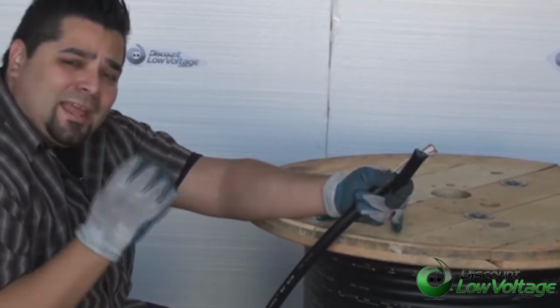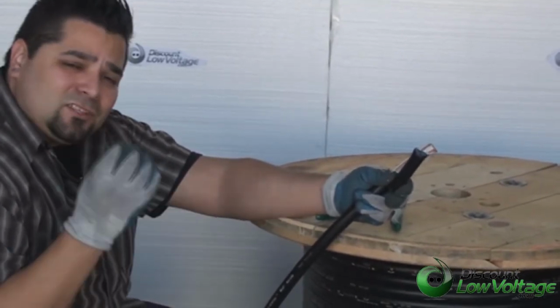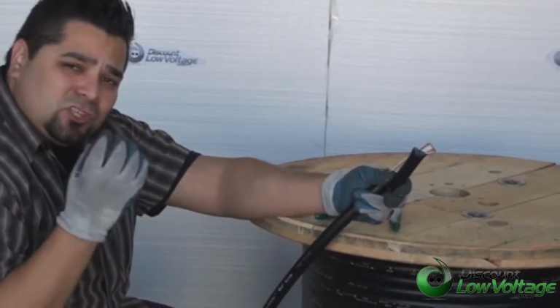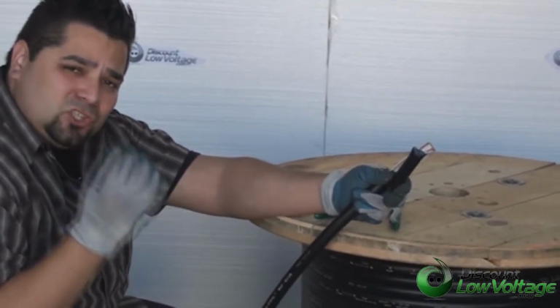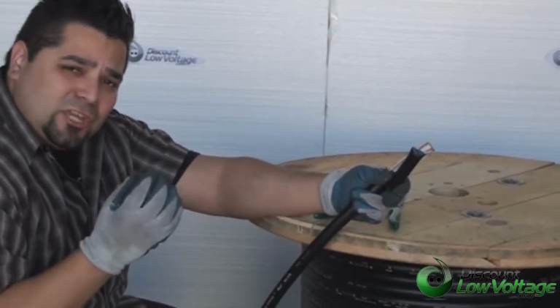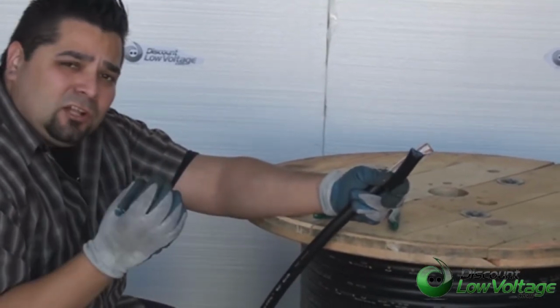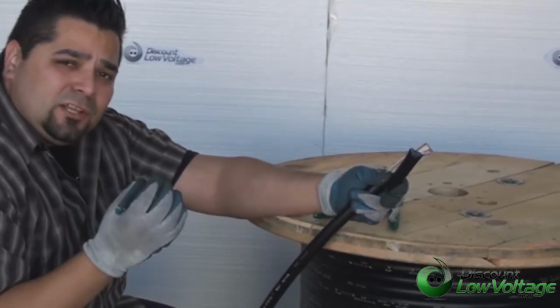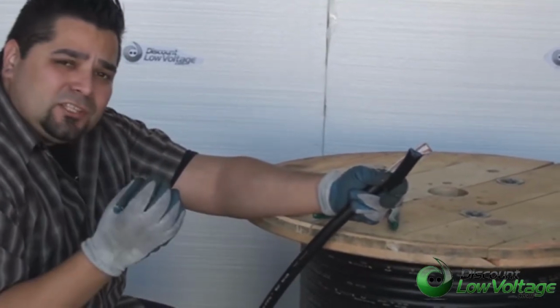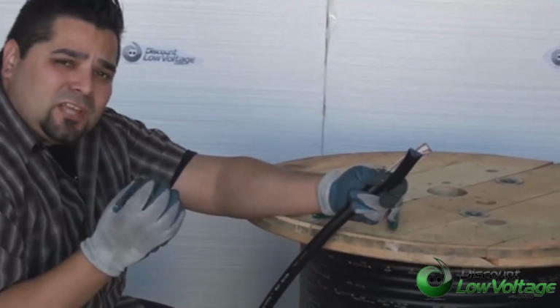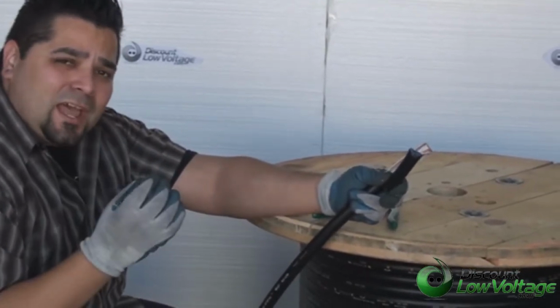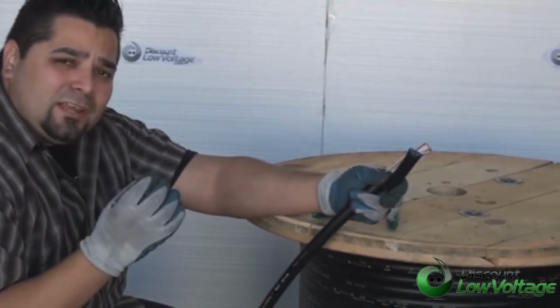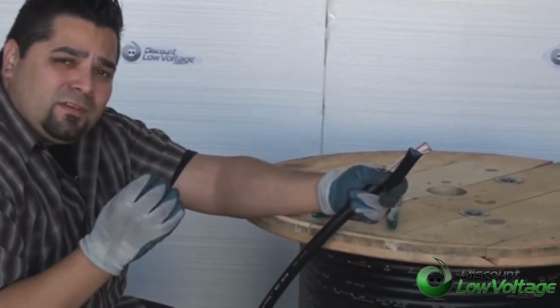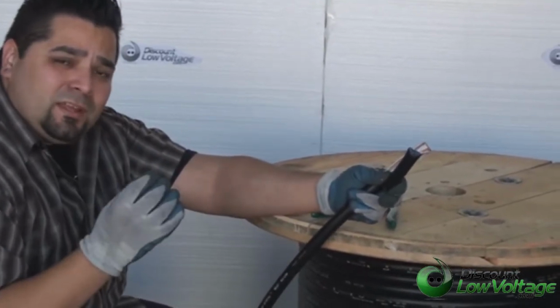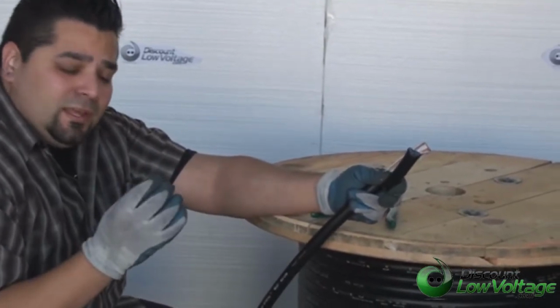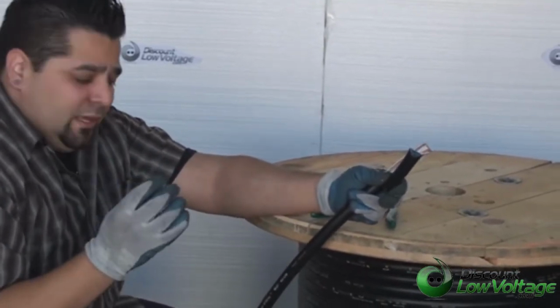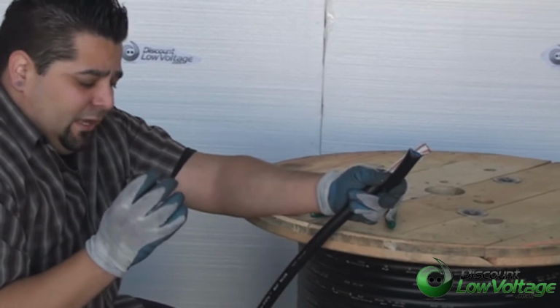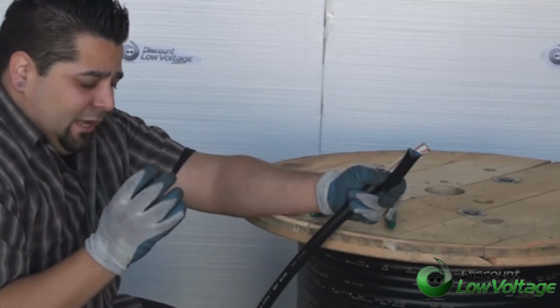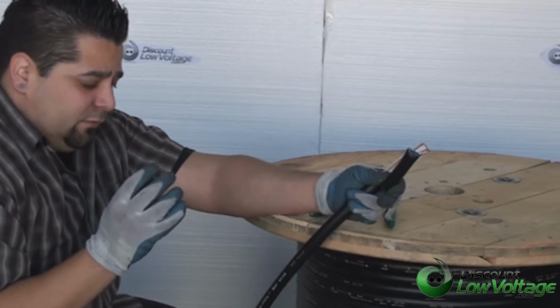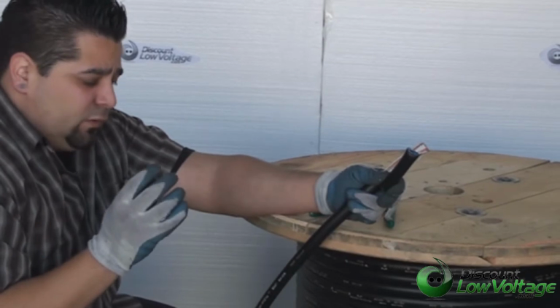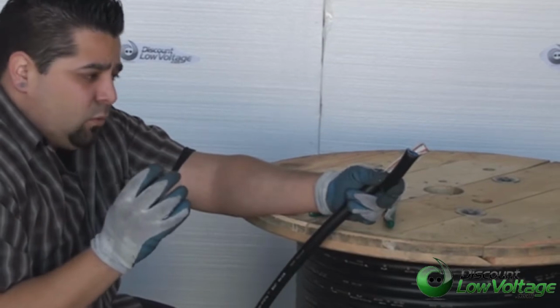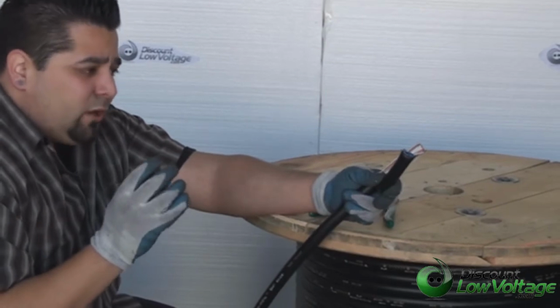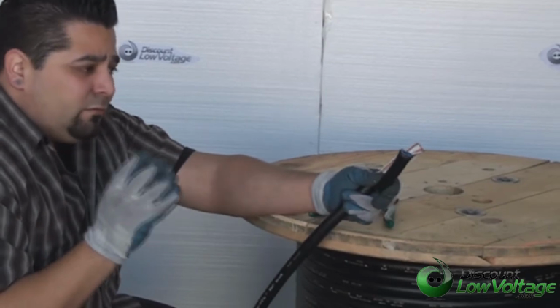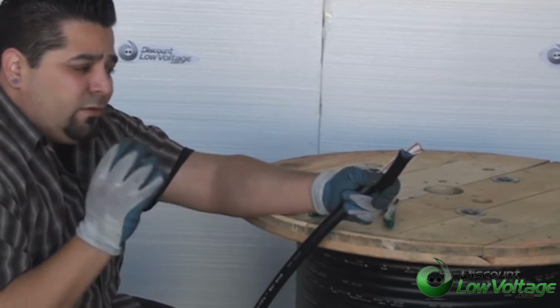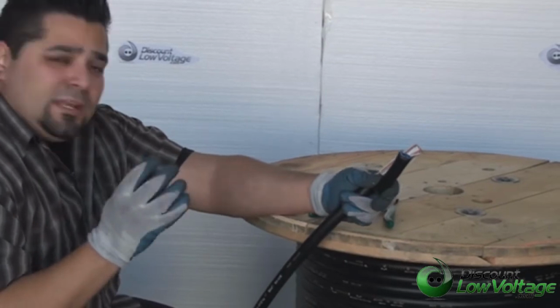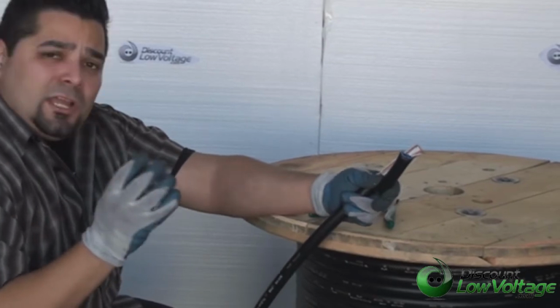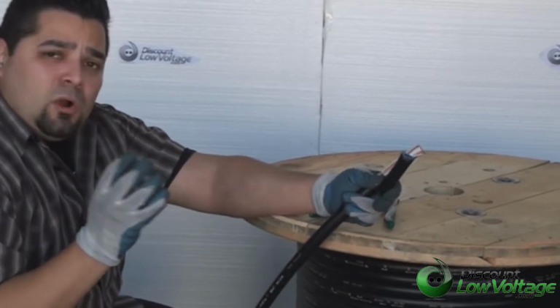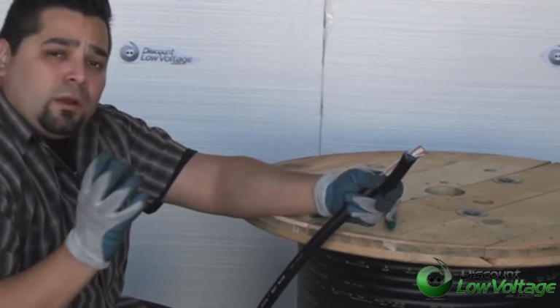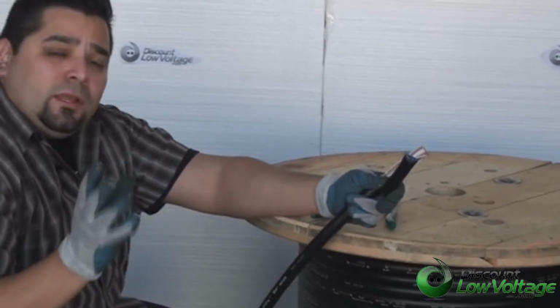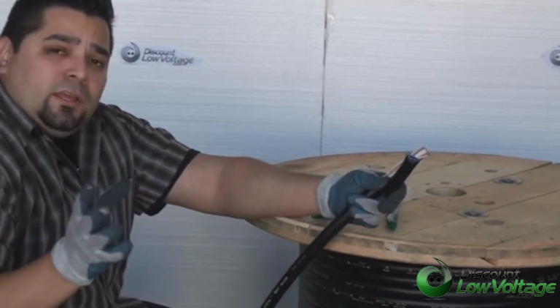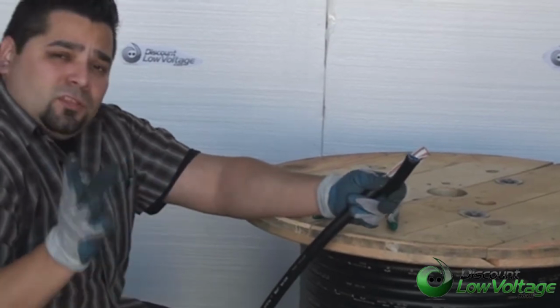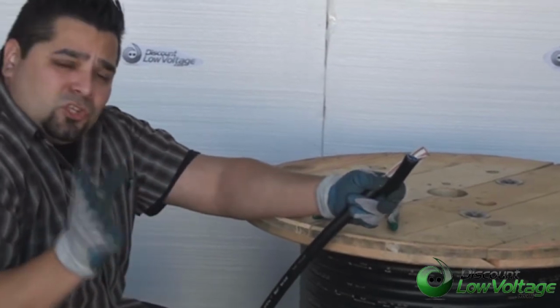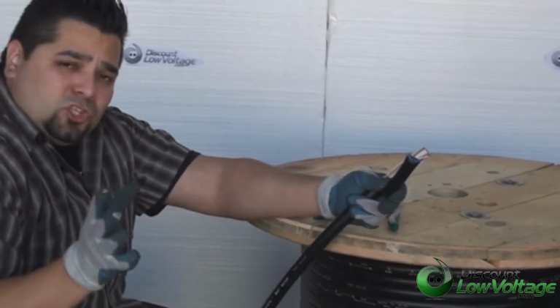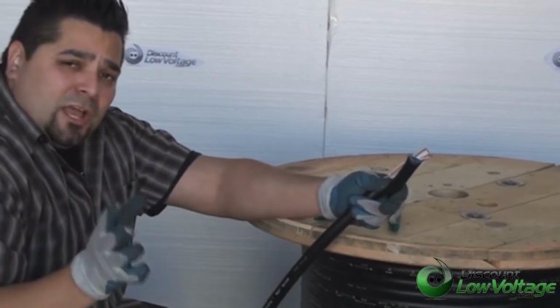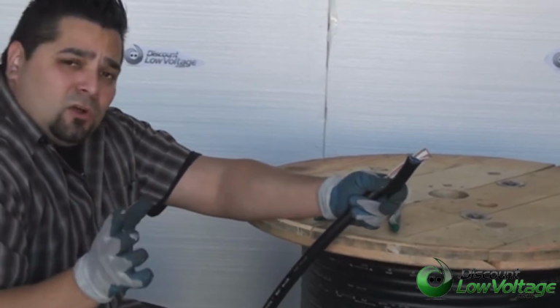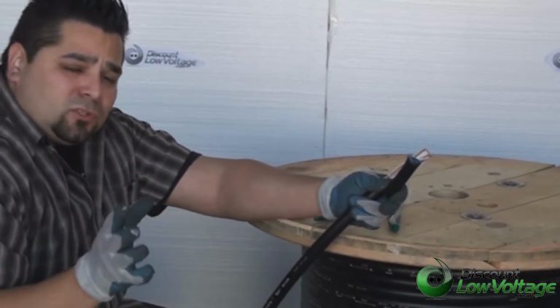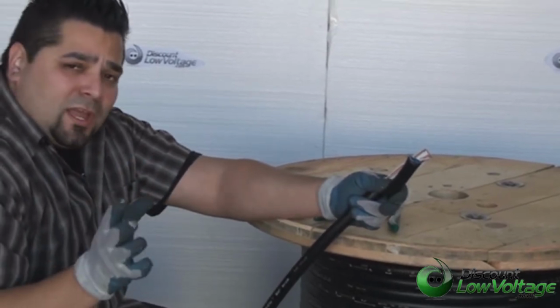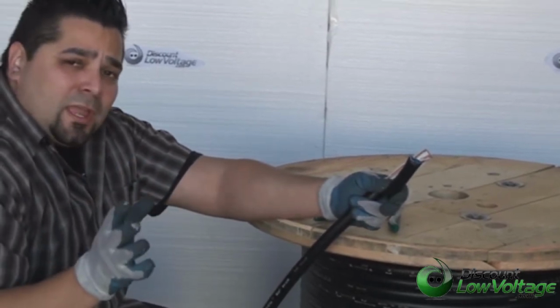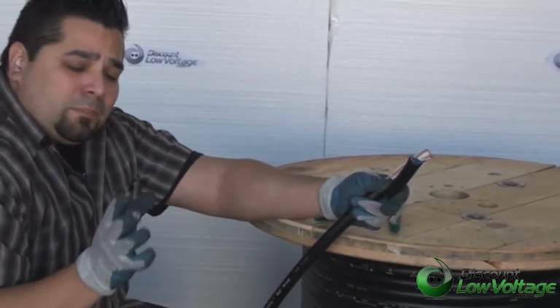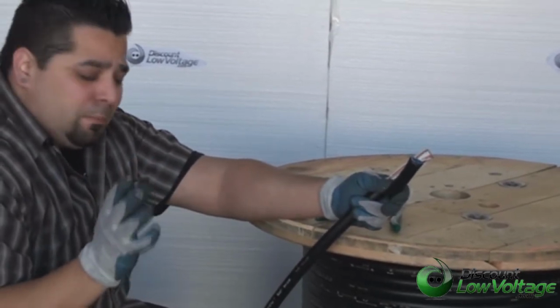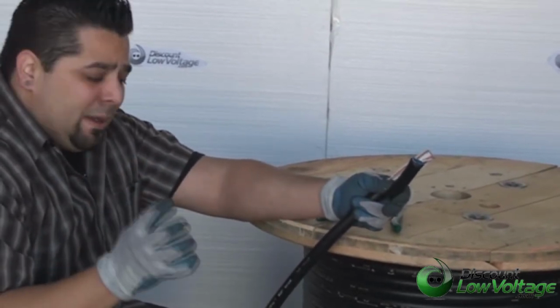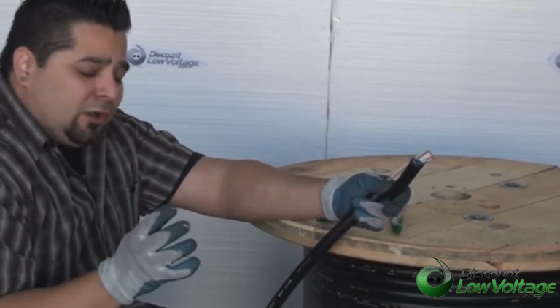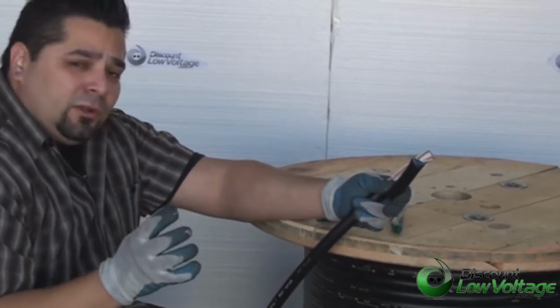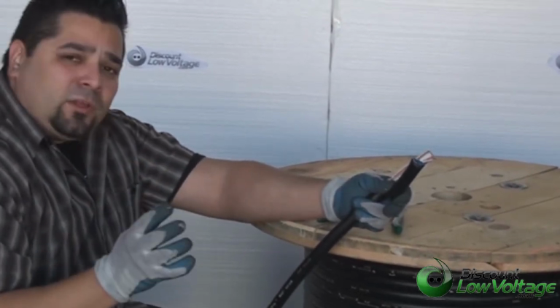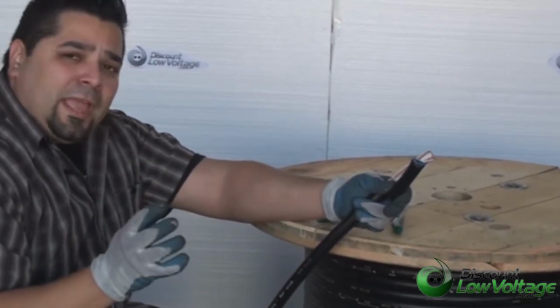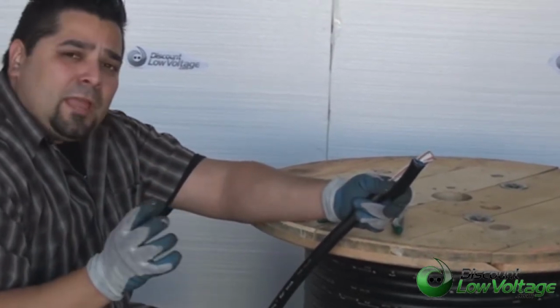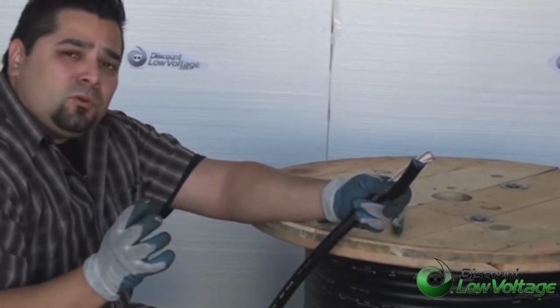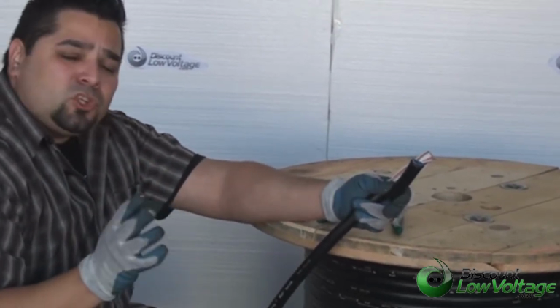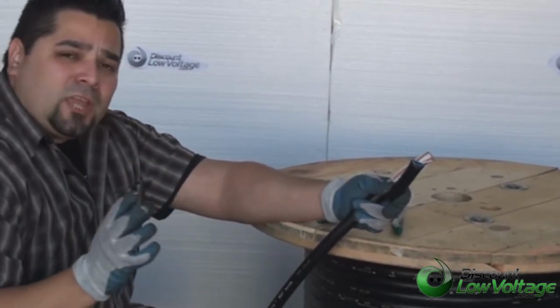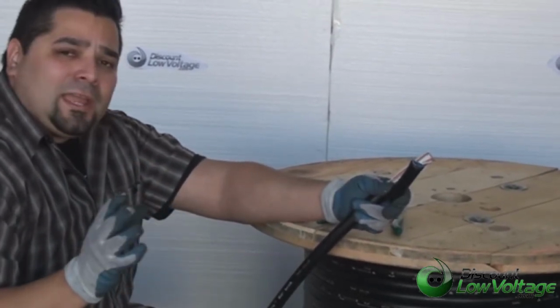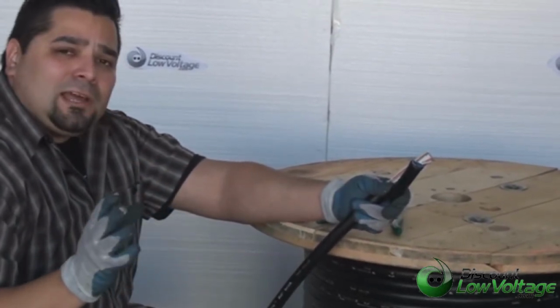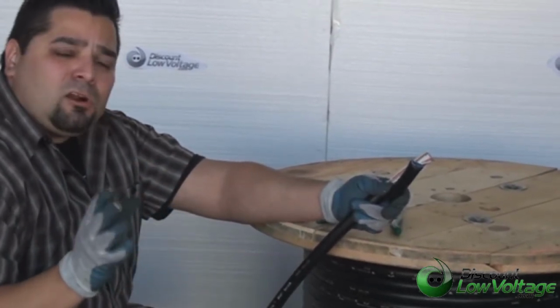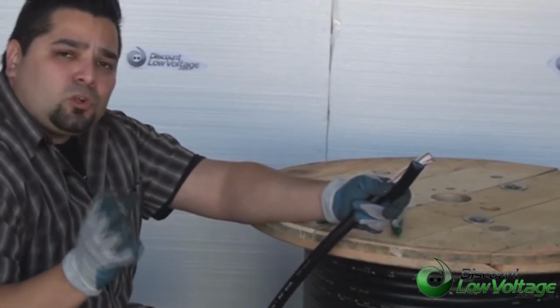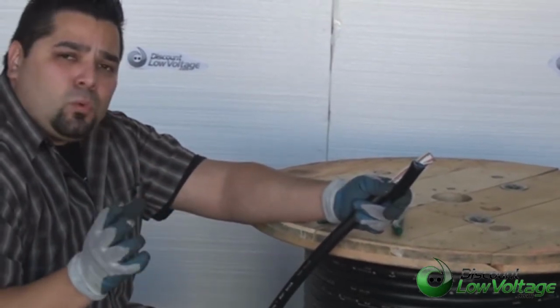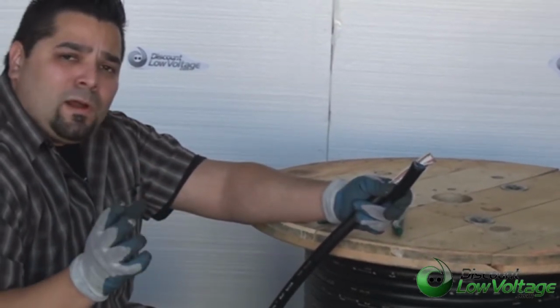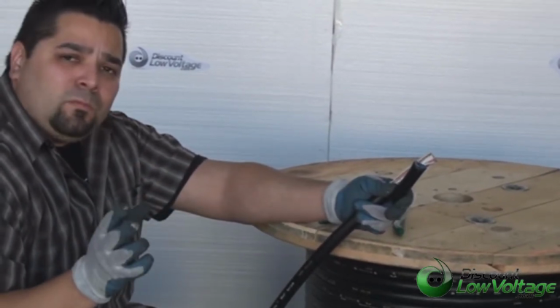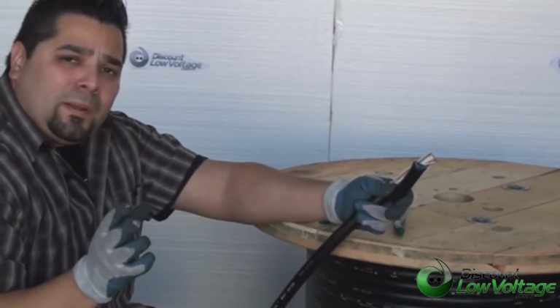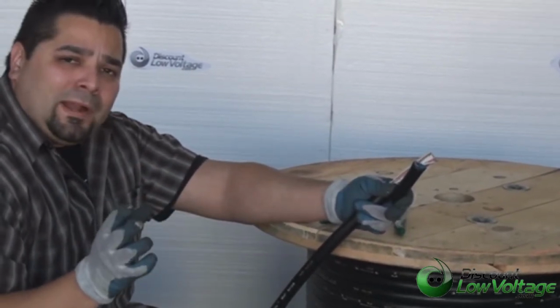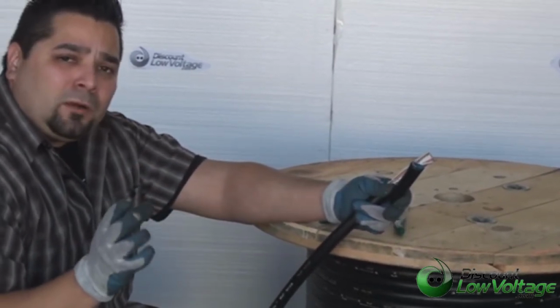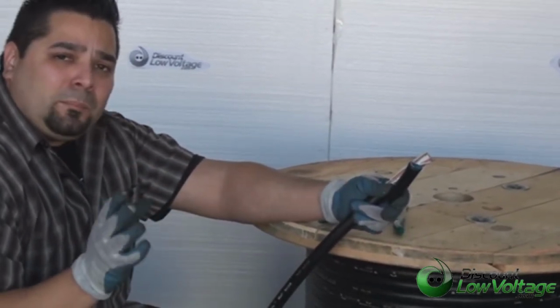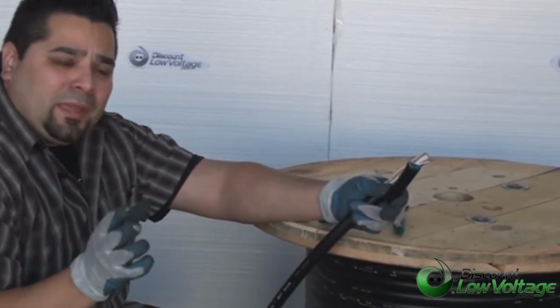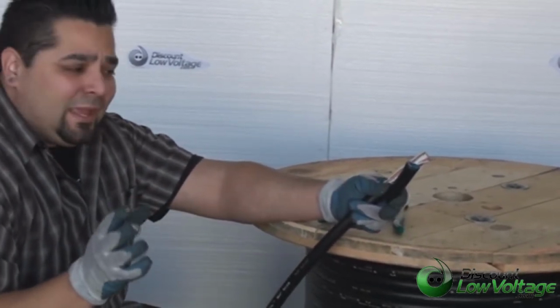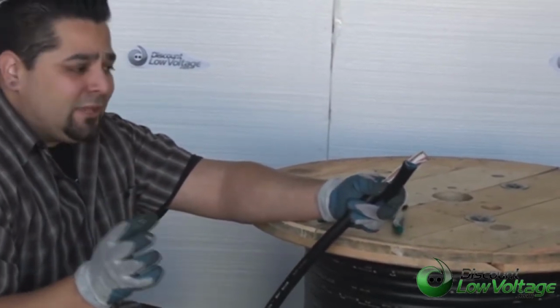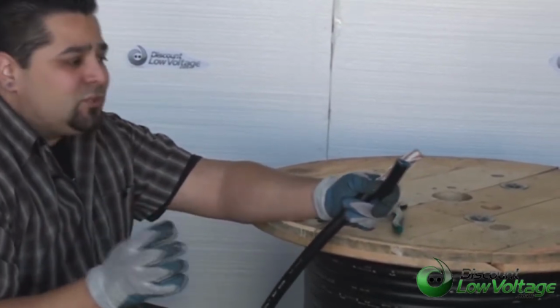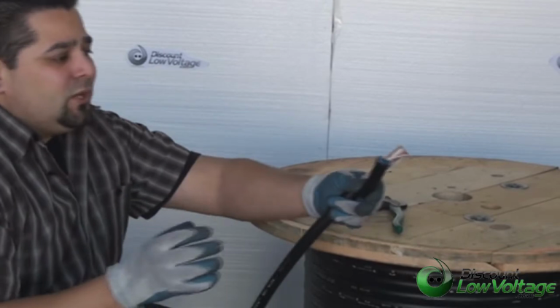That has the gel inside of it. And if you want a video on the gel type burial cable, check out our 12 pair page.